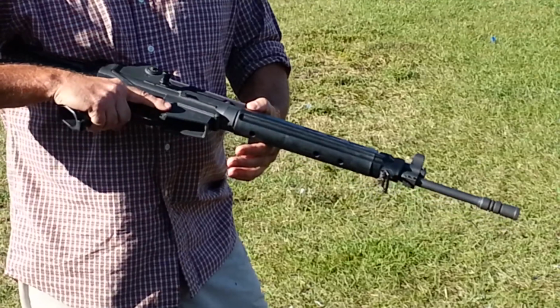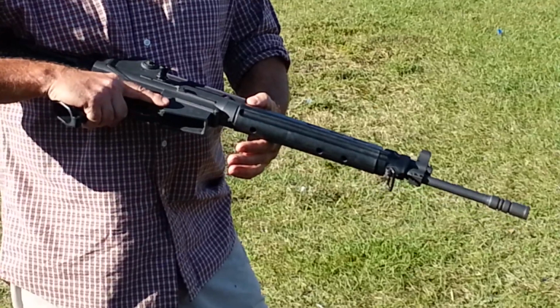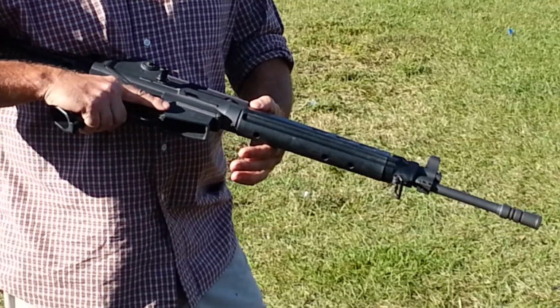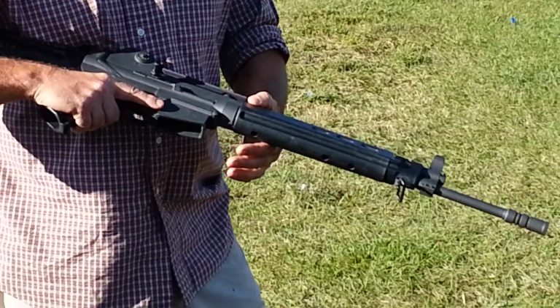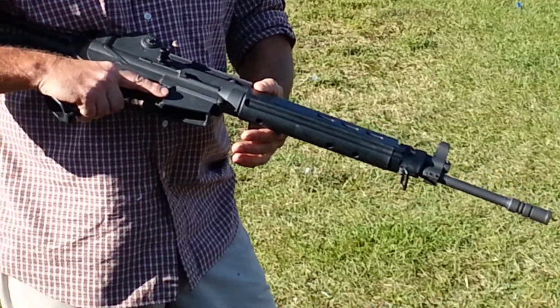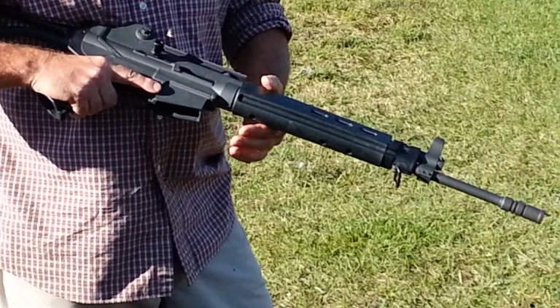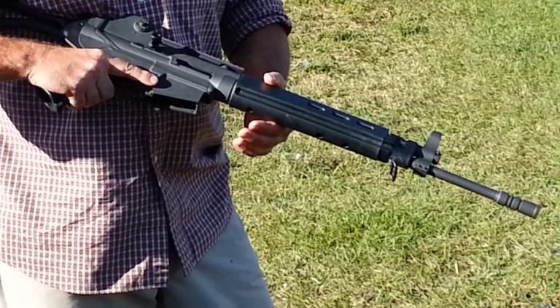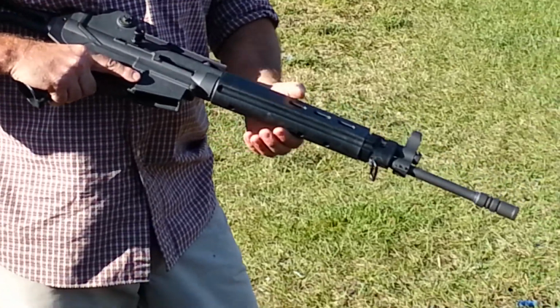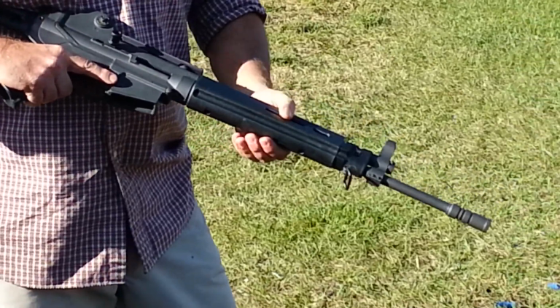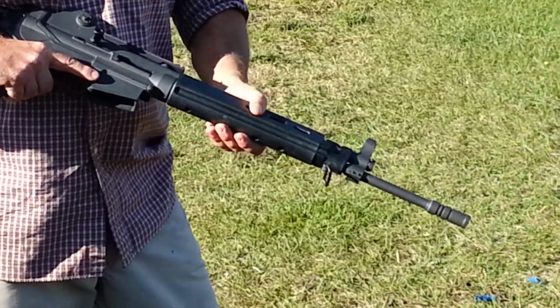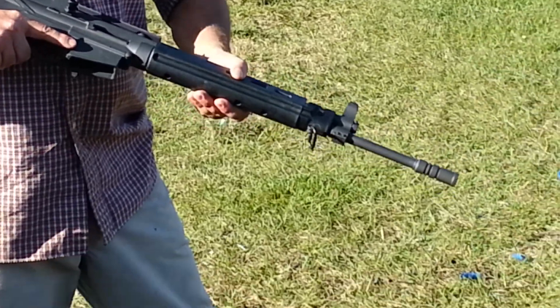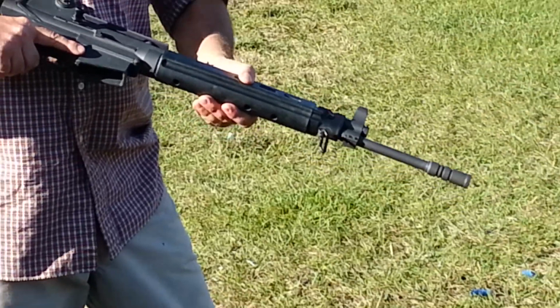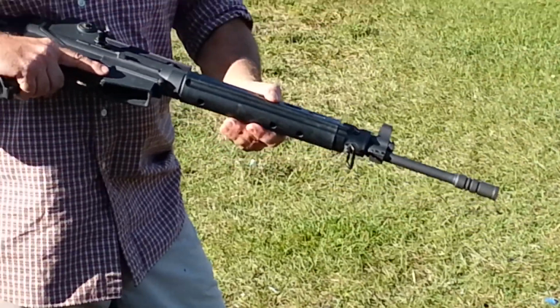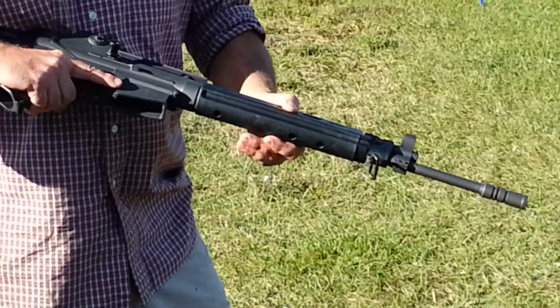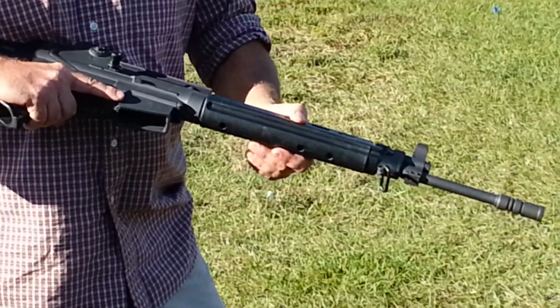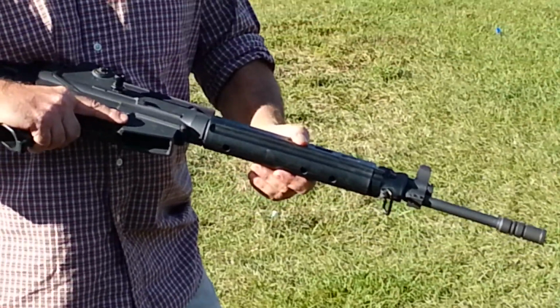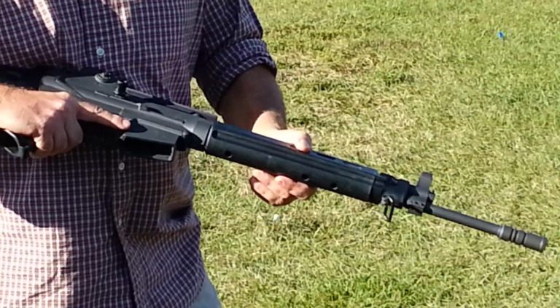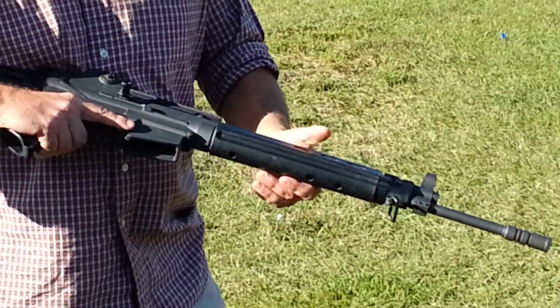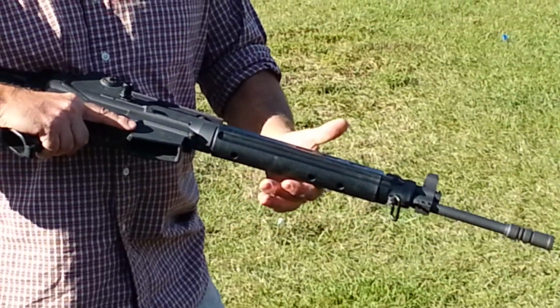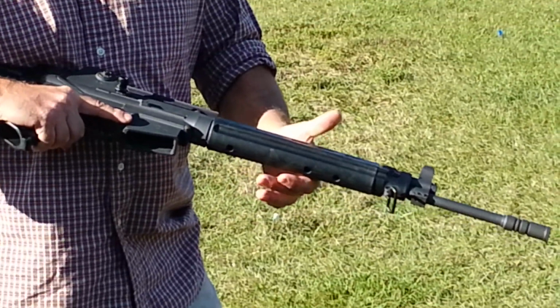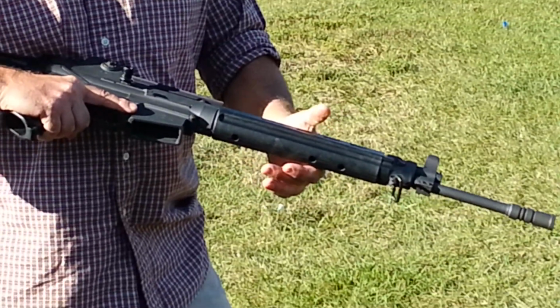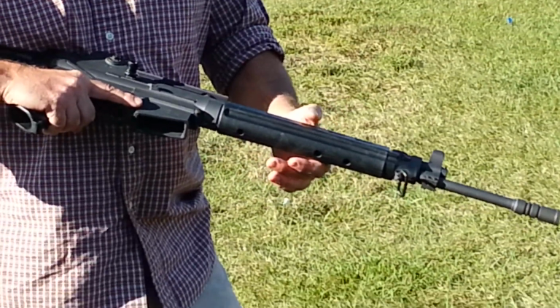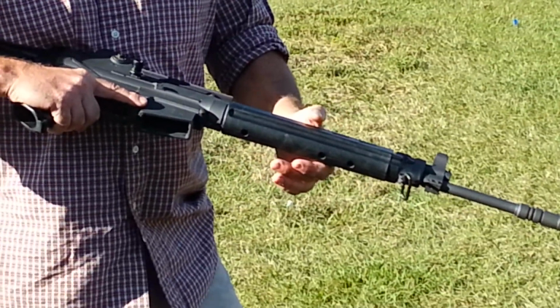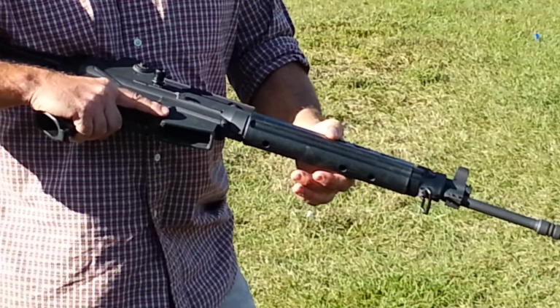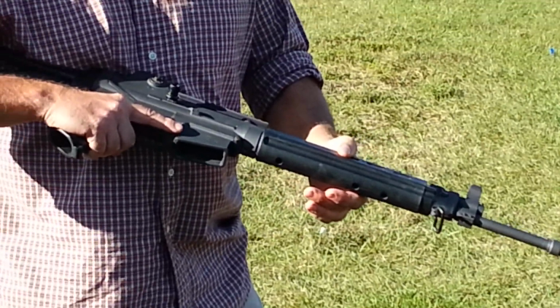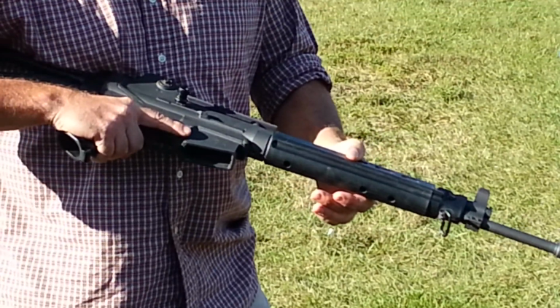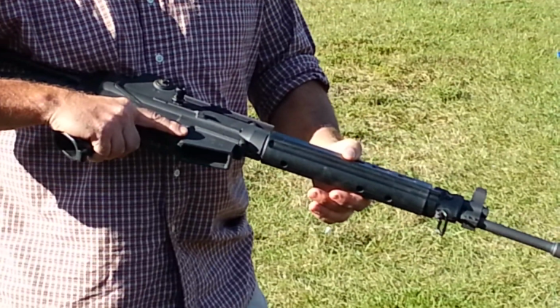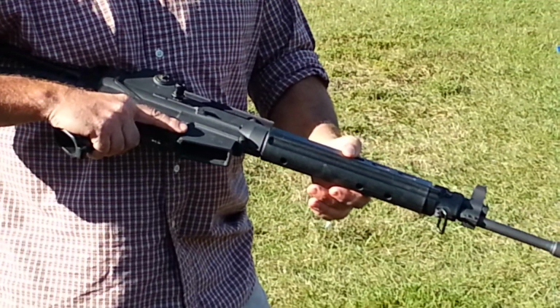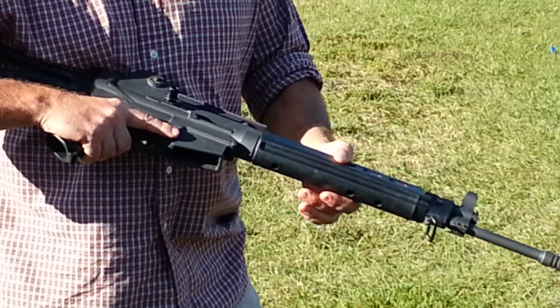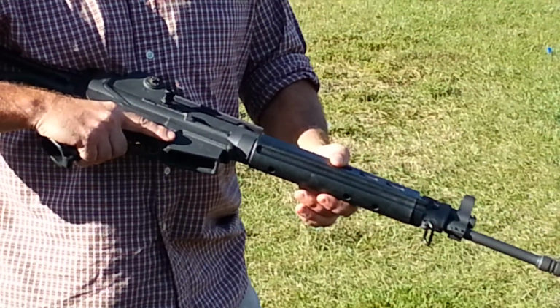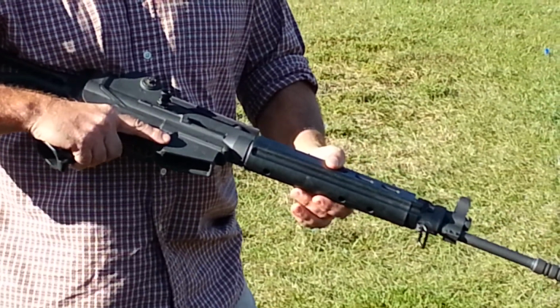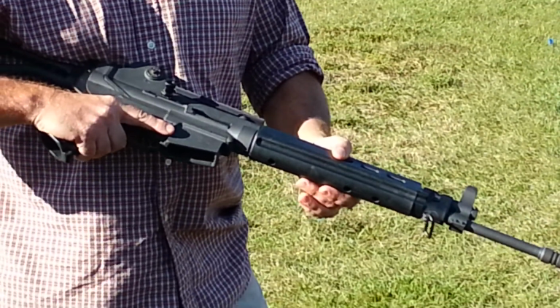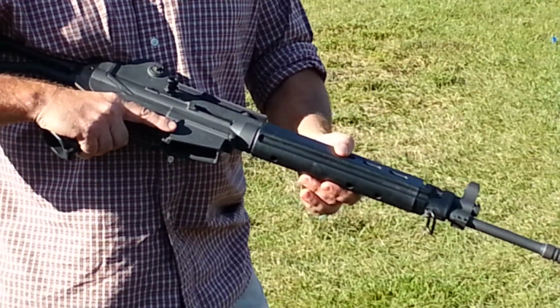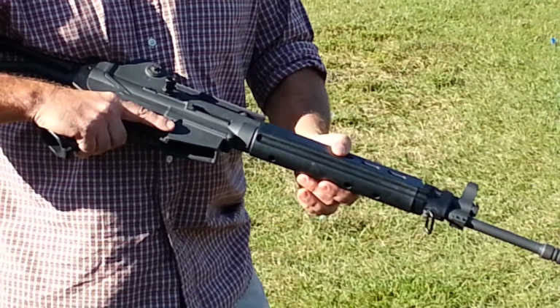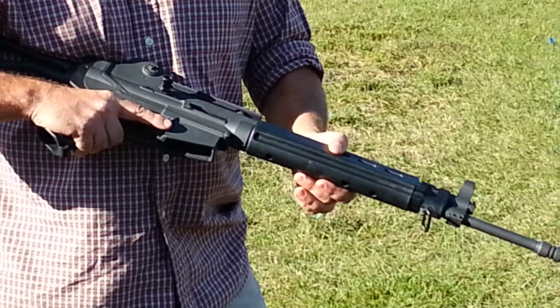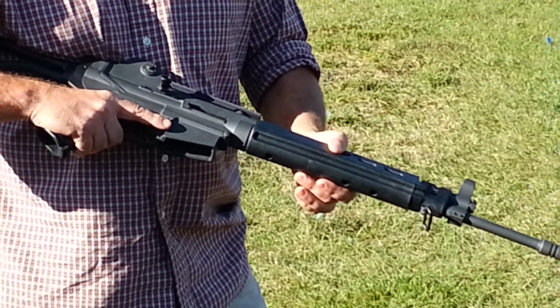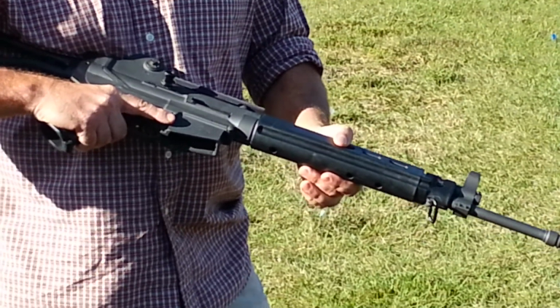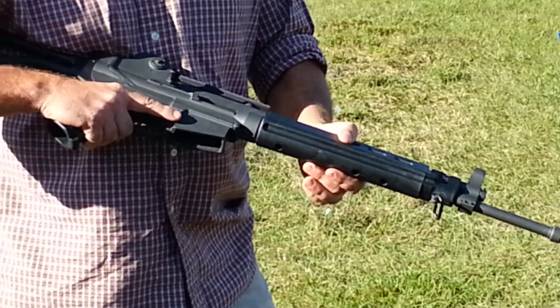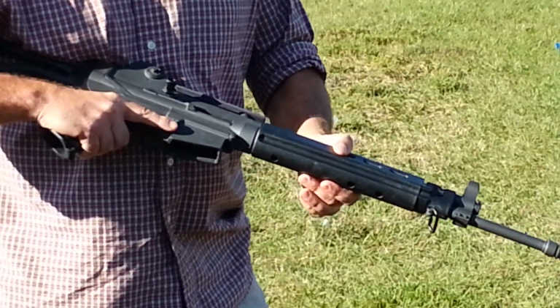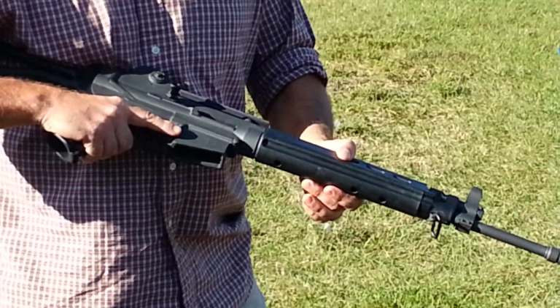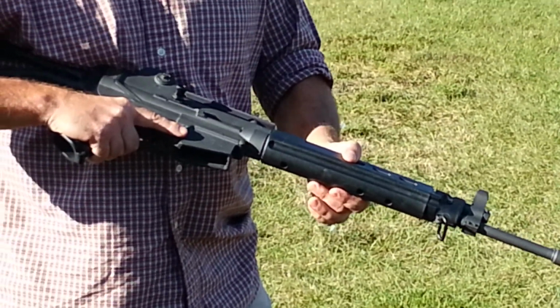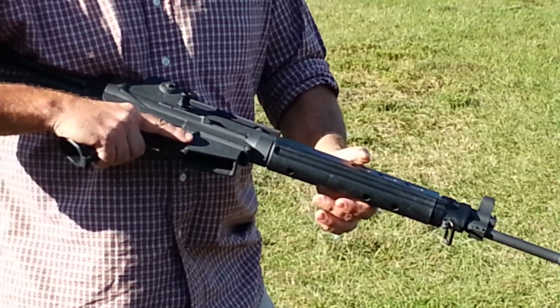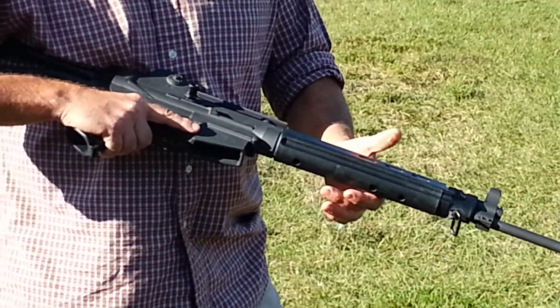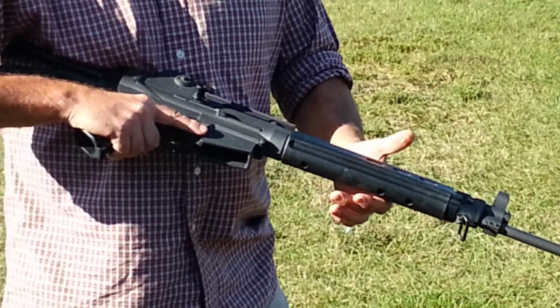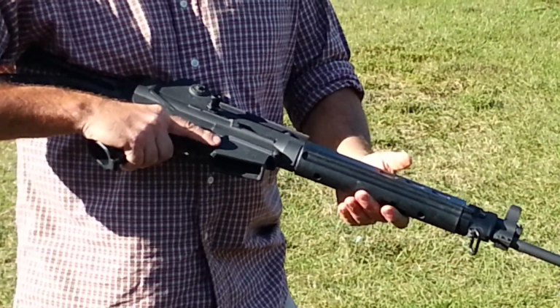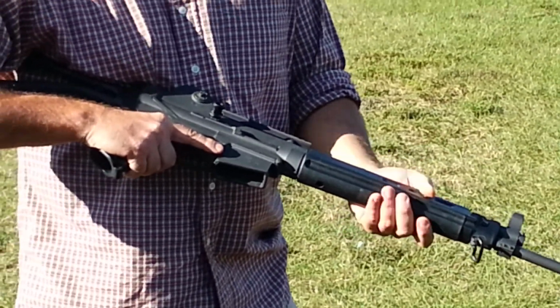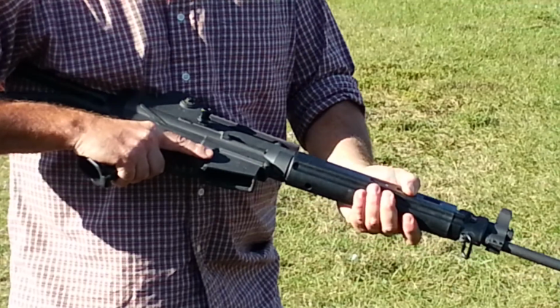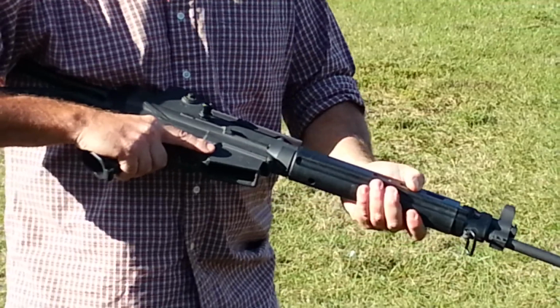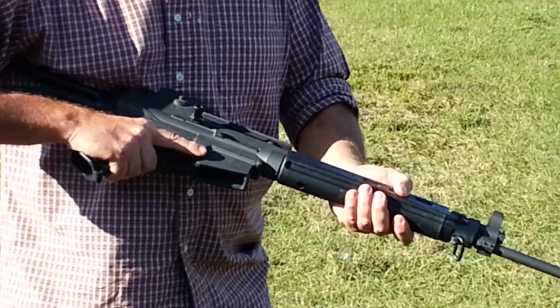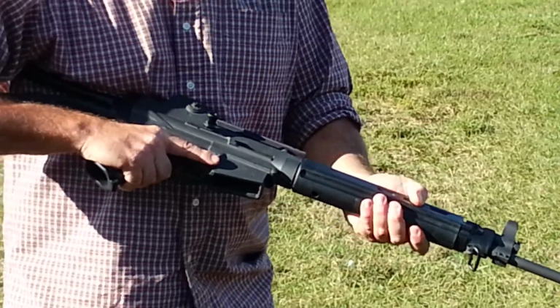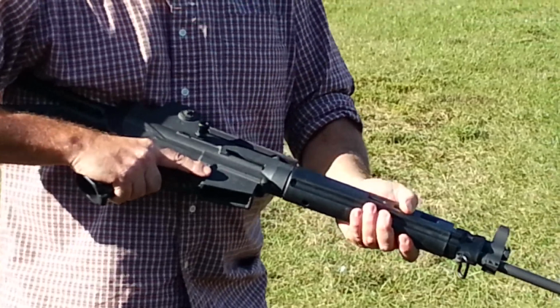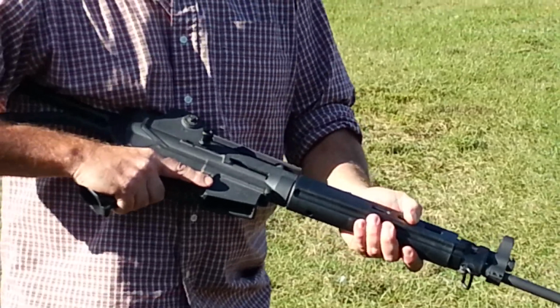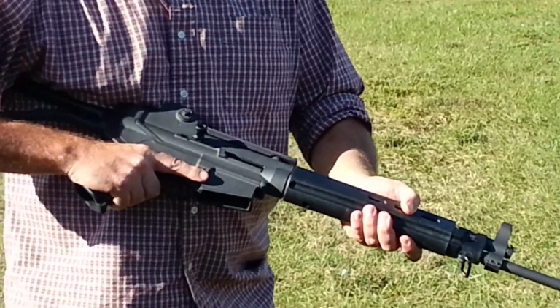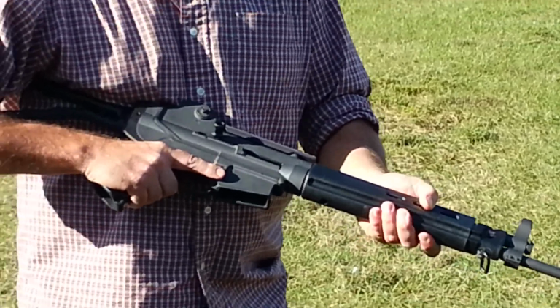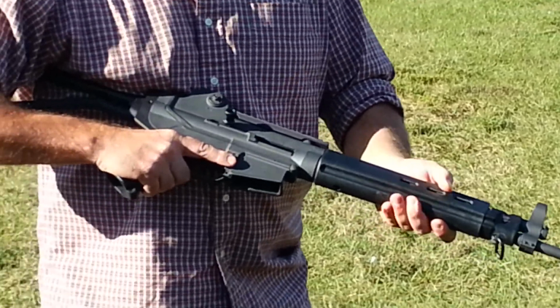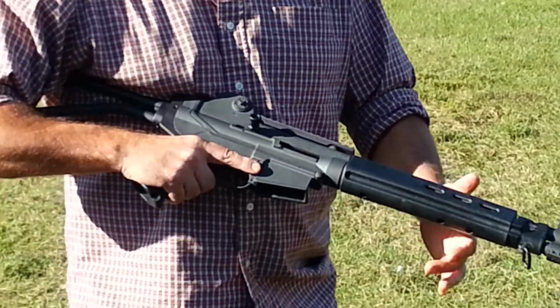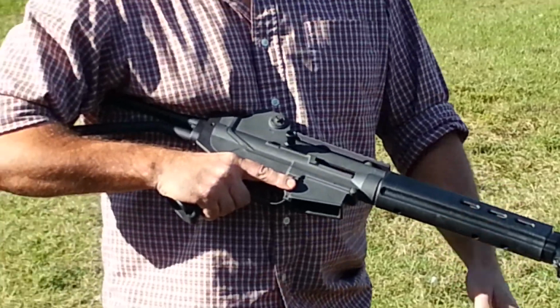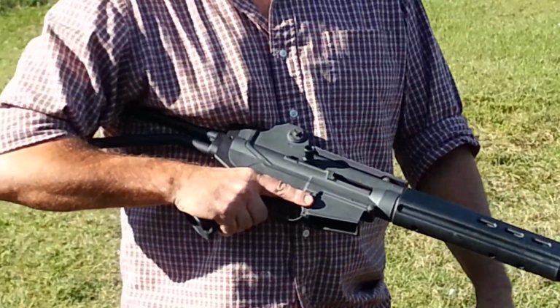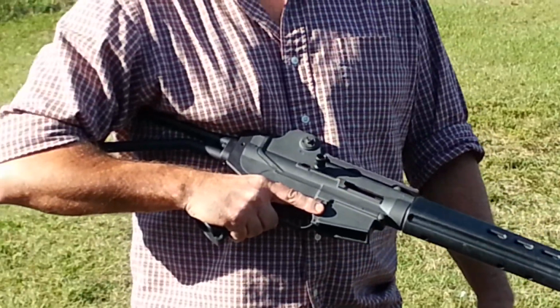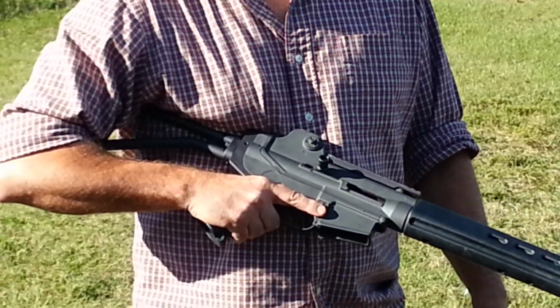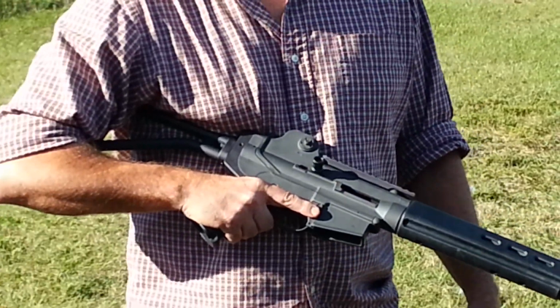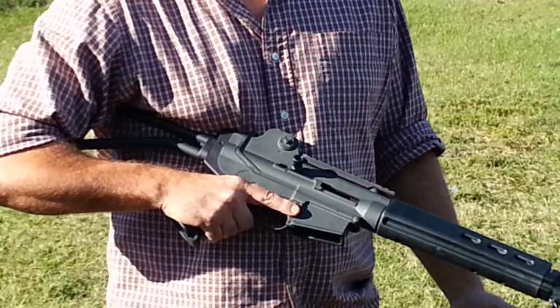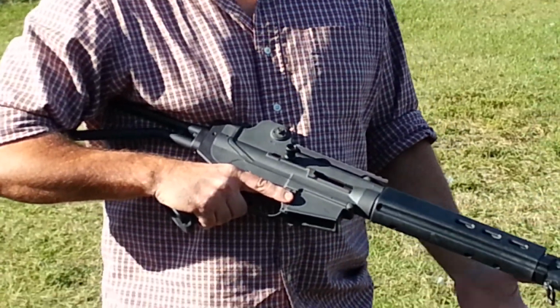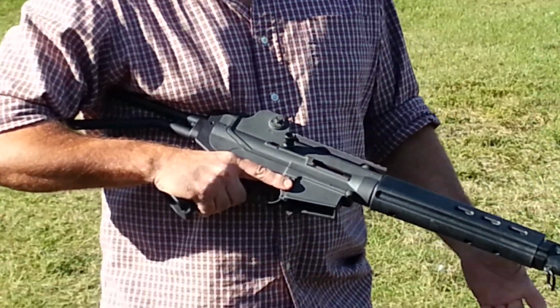Everybody said these things are going to be kind of jiggly, but I've got about 9,800 rounds through it today playing around. It's still pretty good — it's not jiggling or anything.